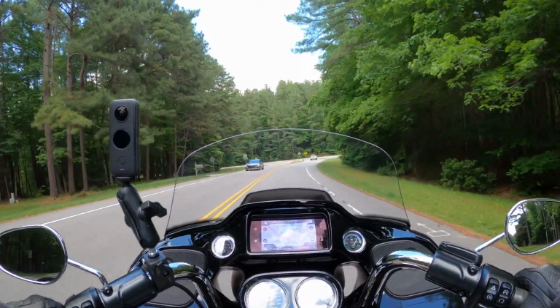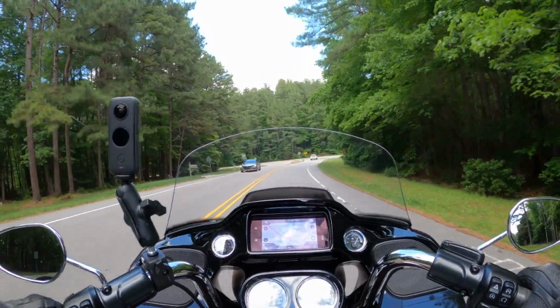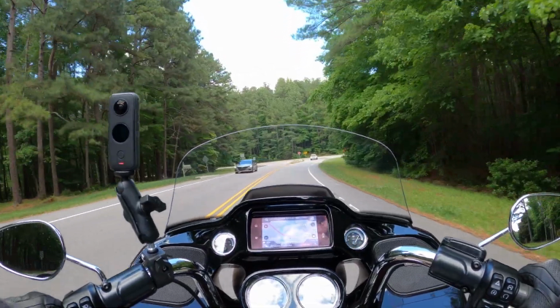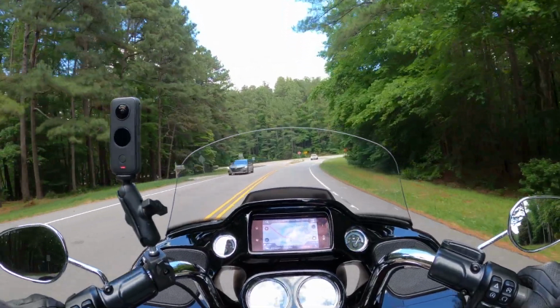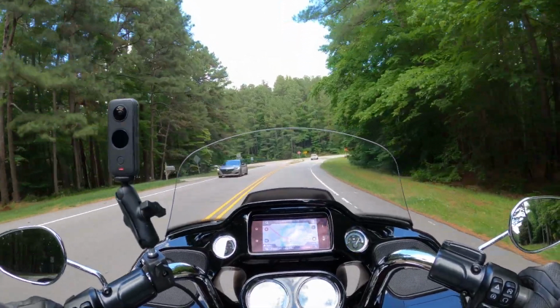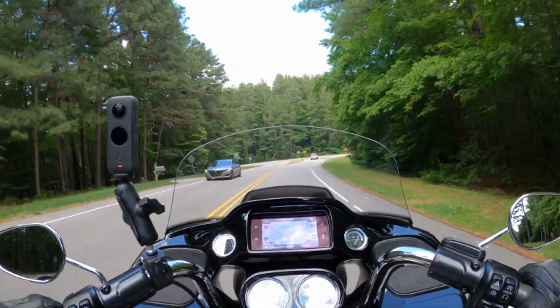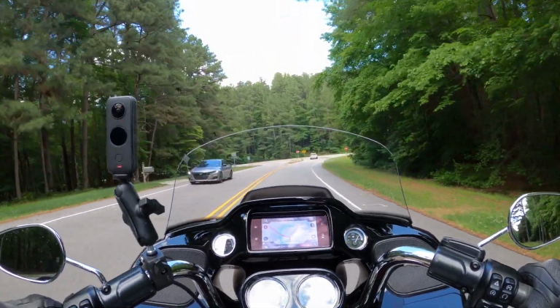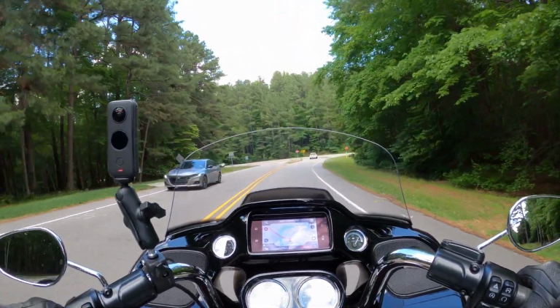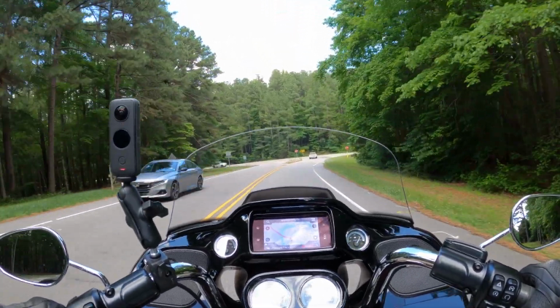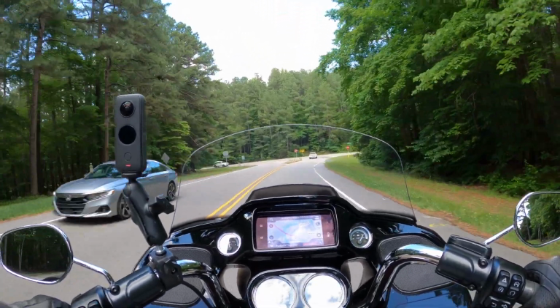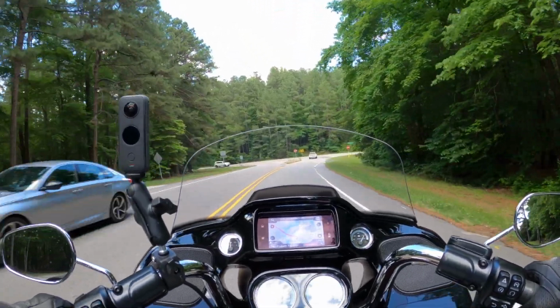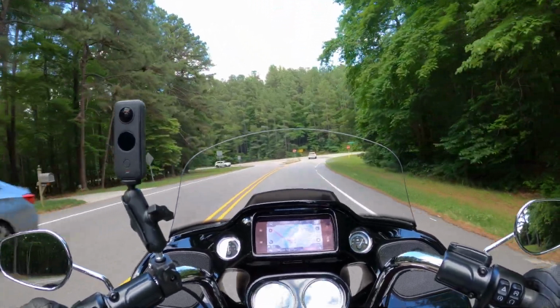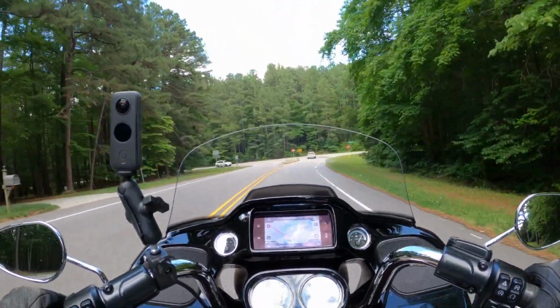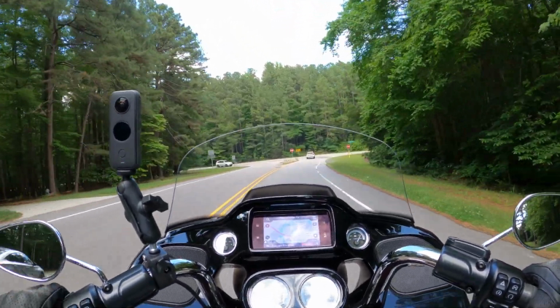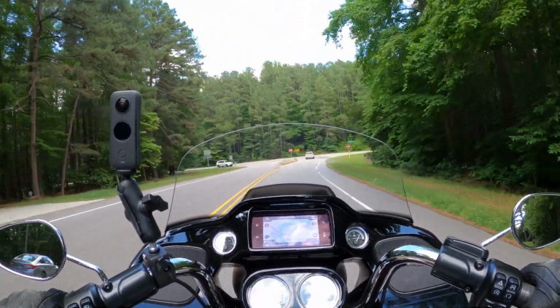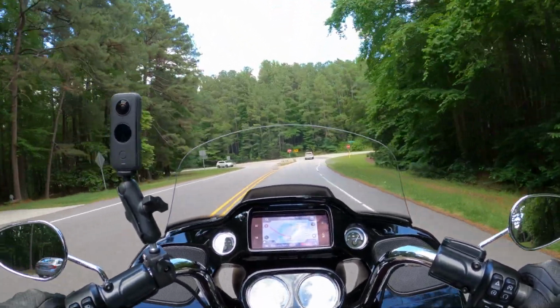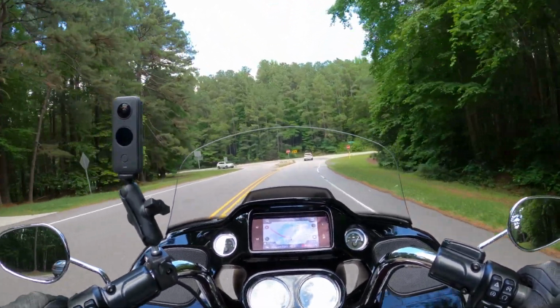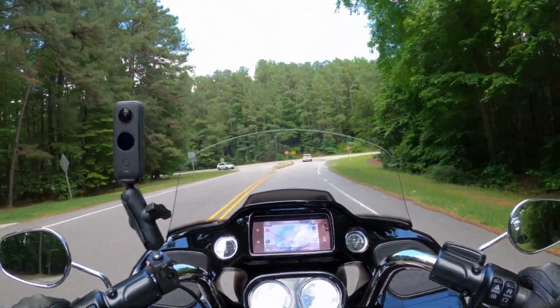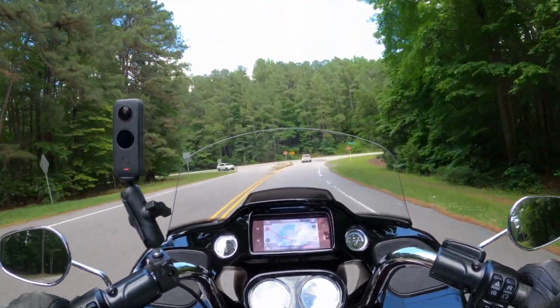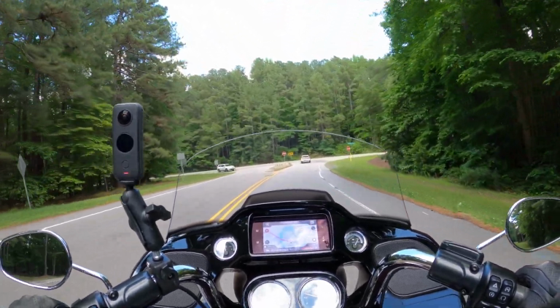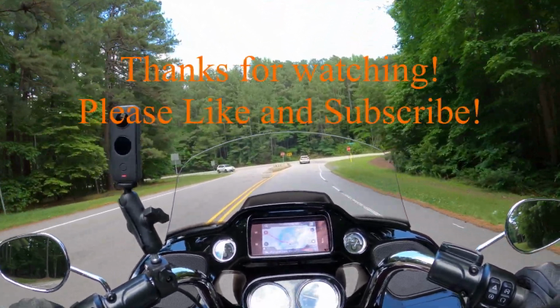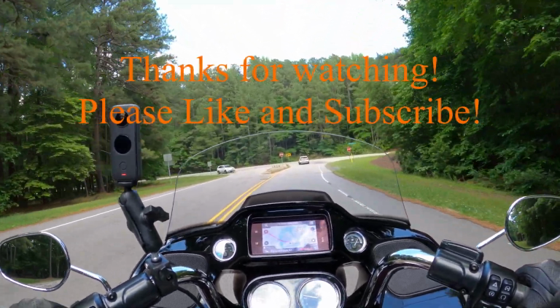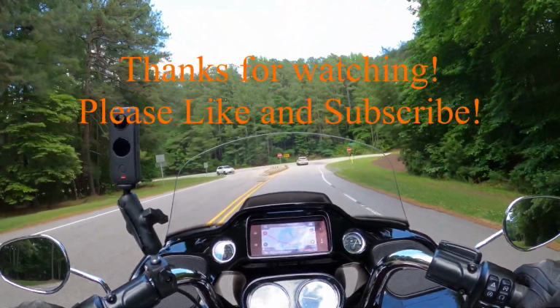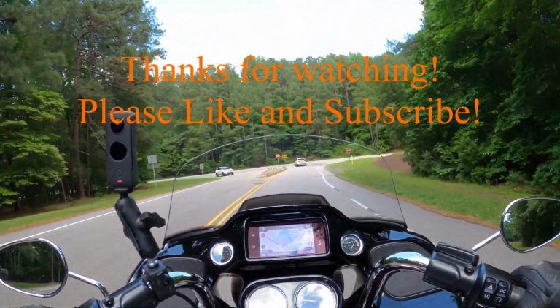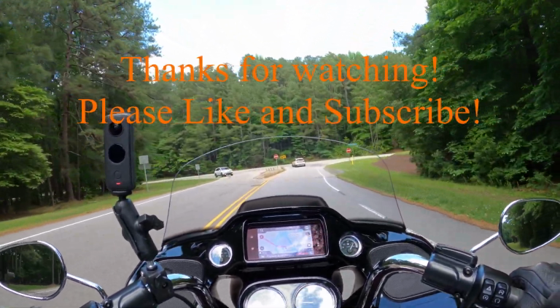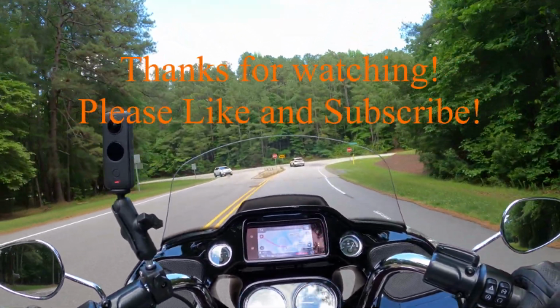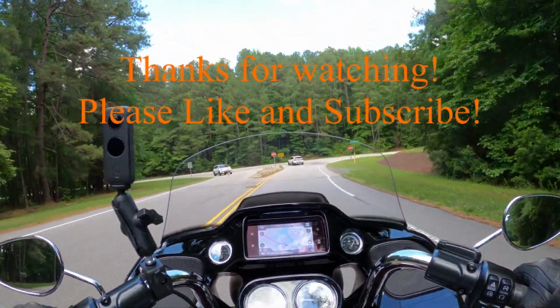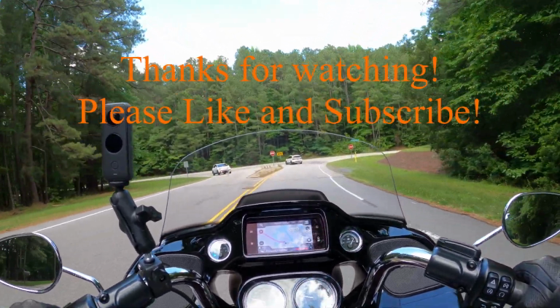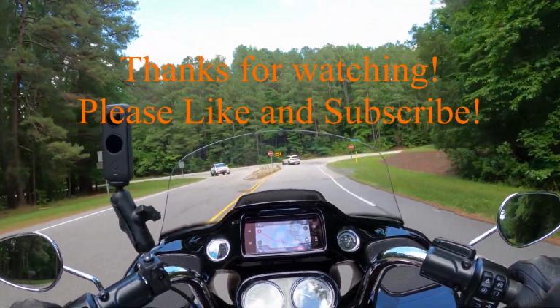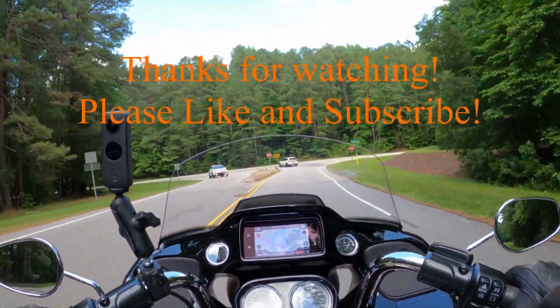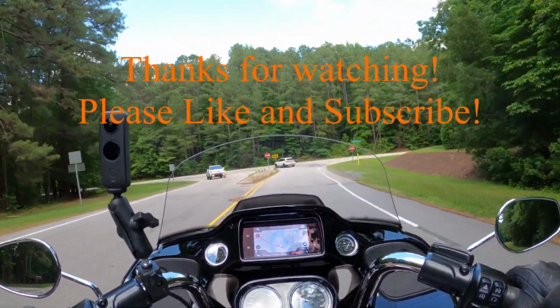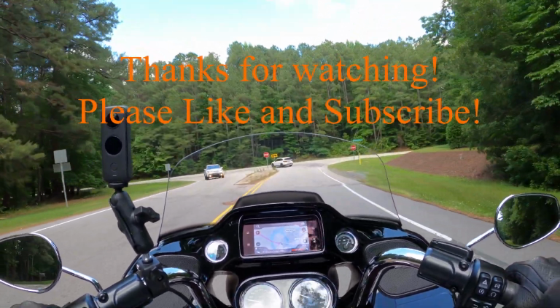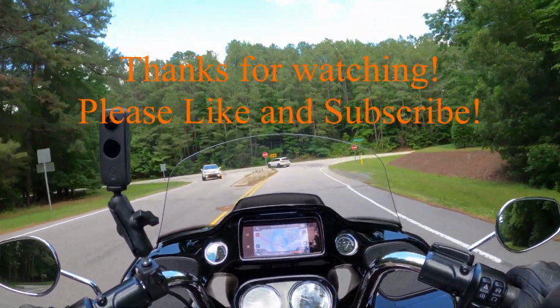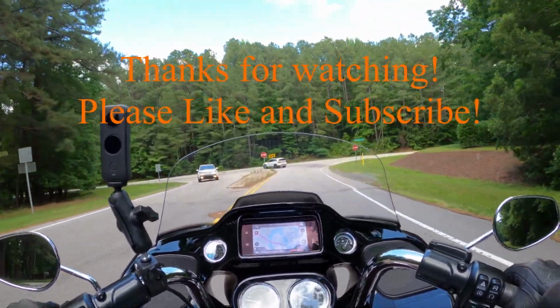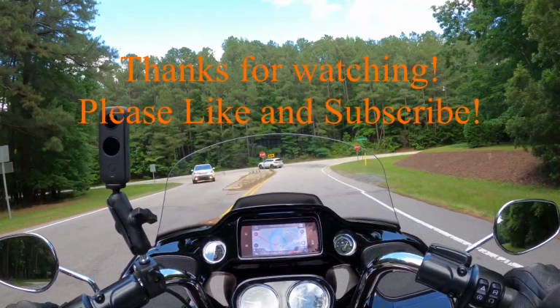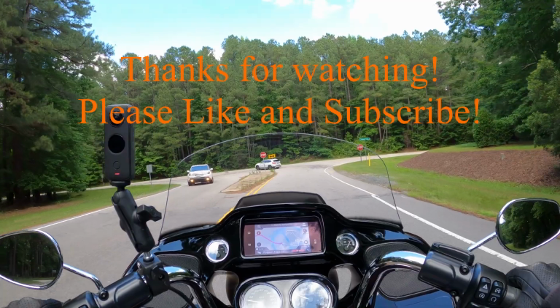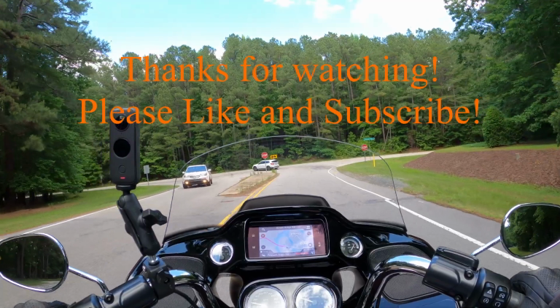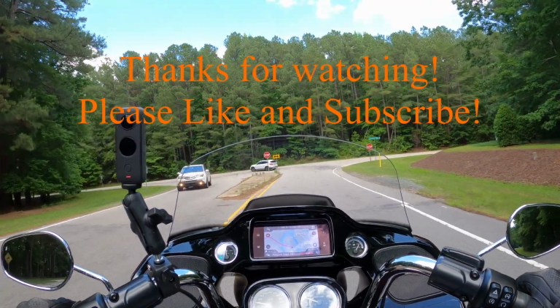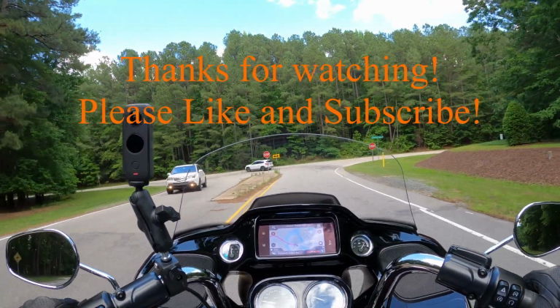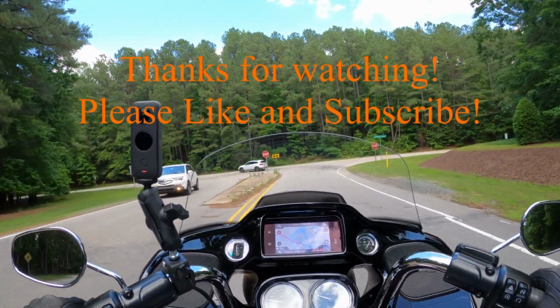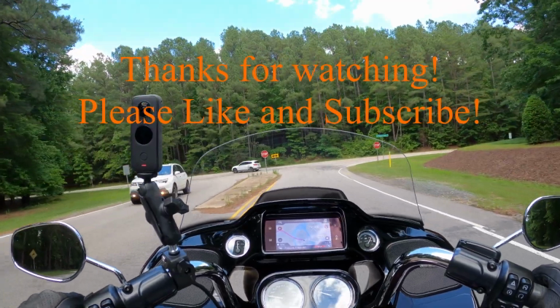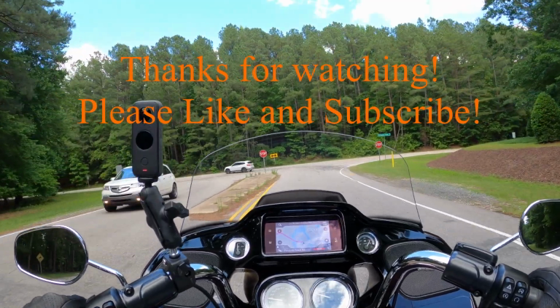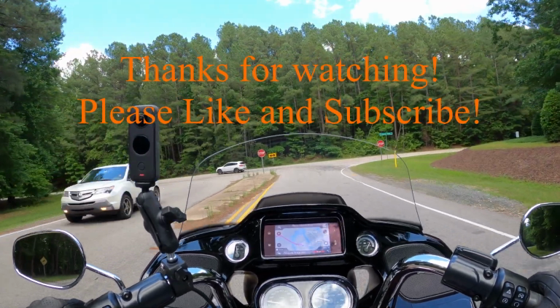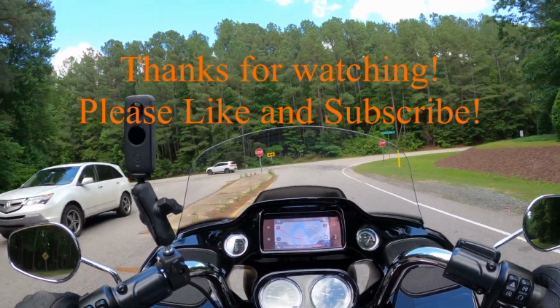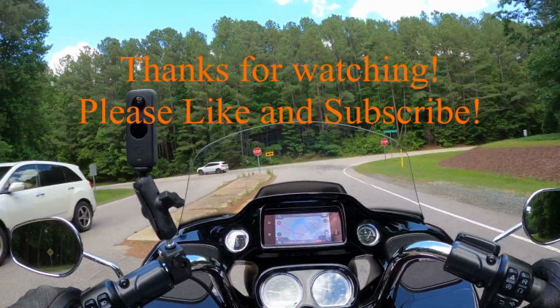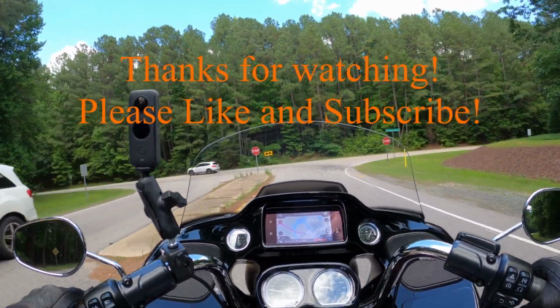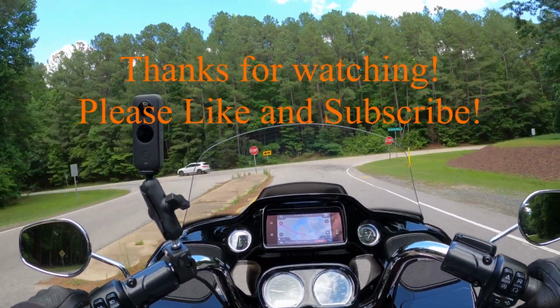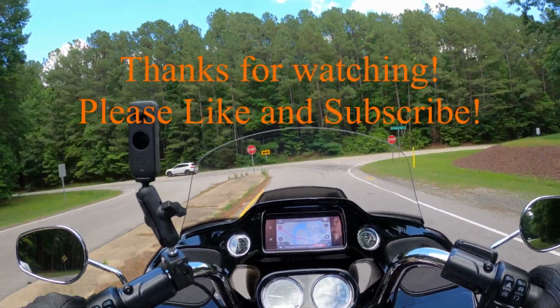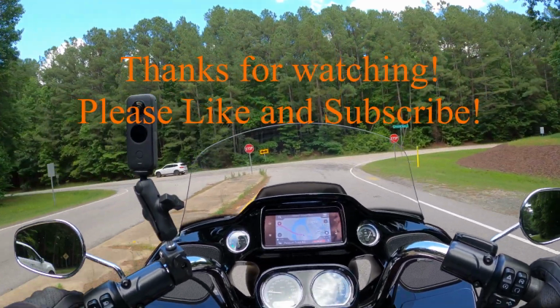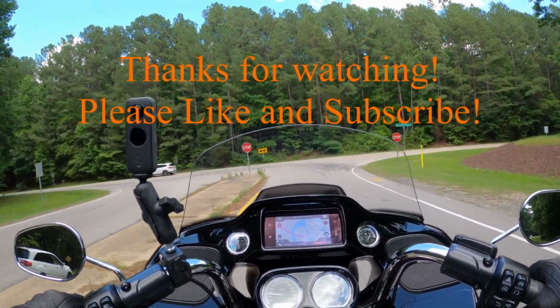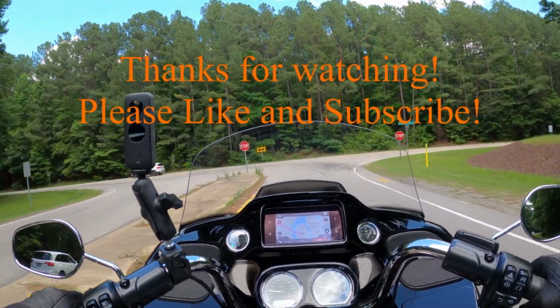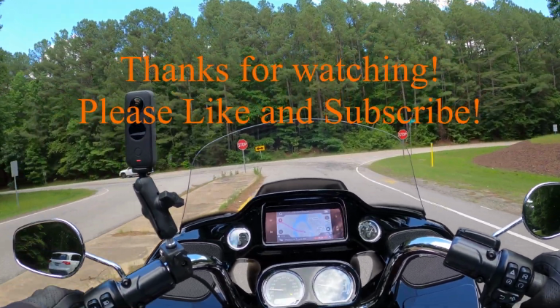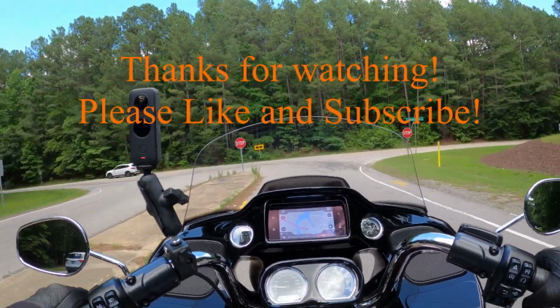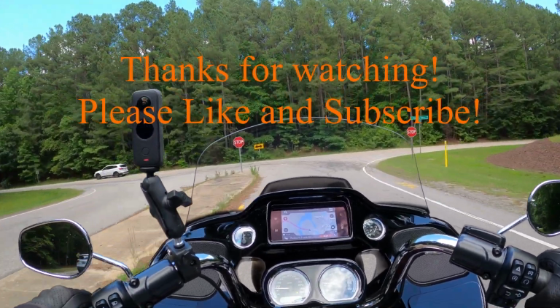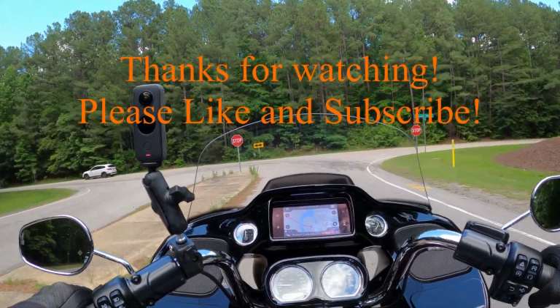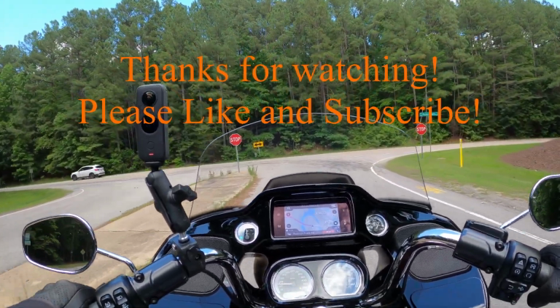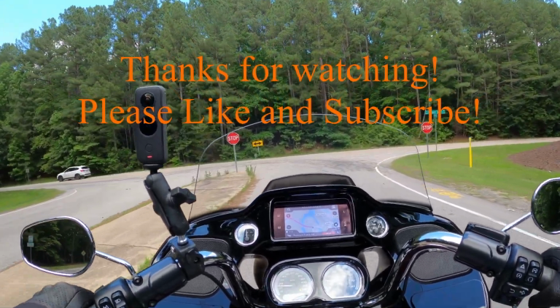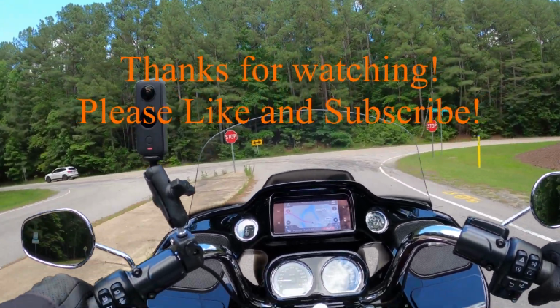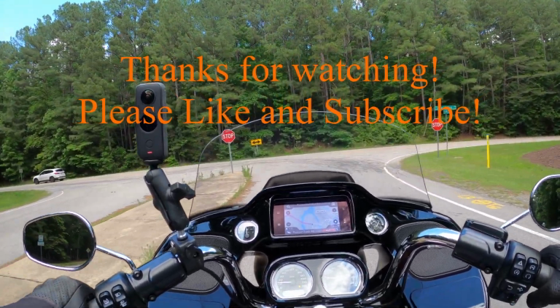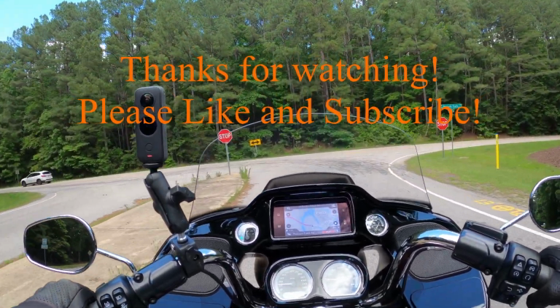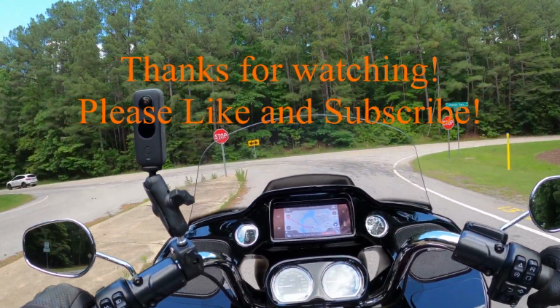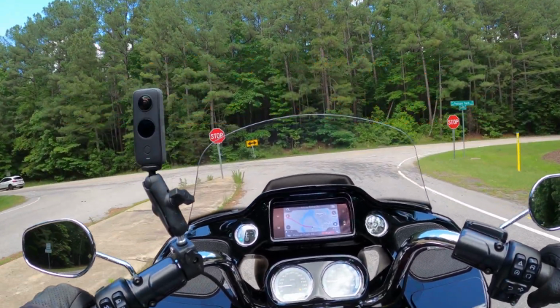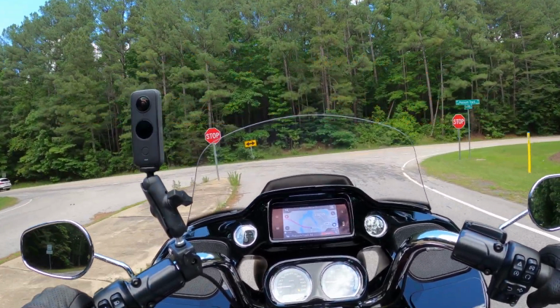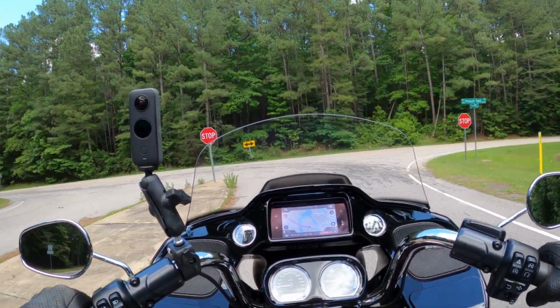And that is it for Raven Ridge Road. See you on the next one.